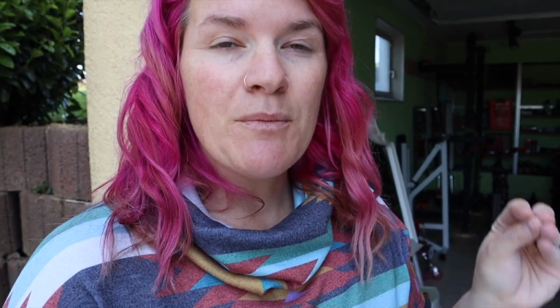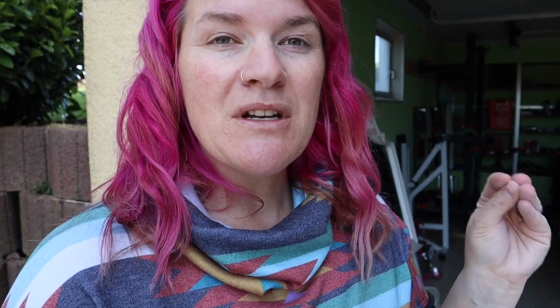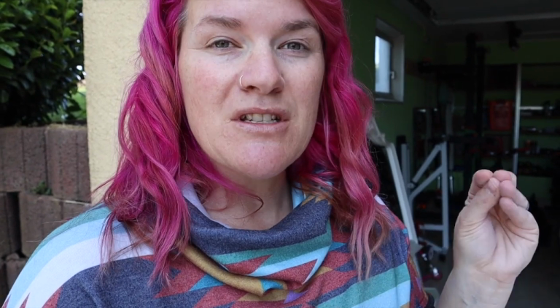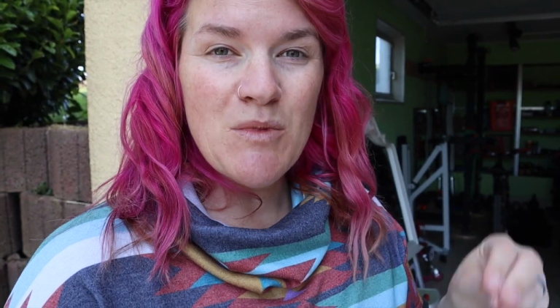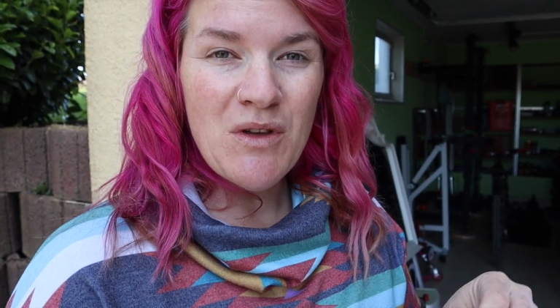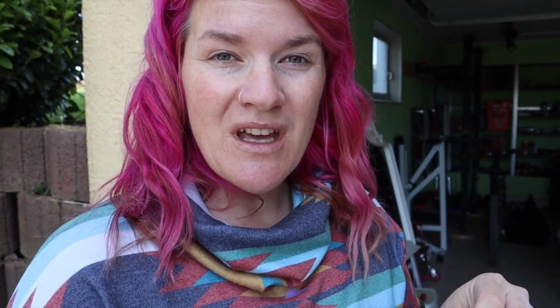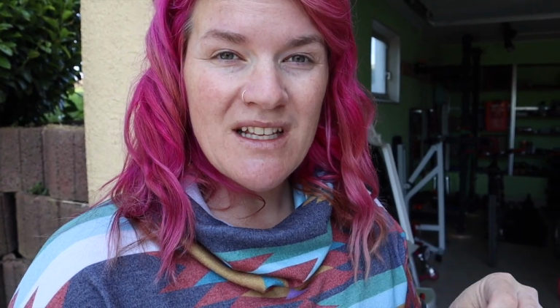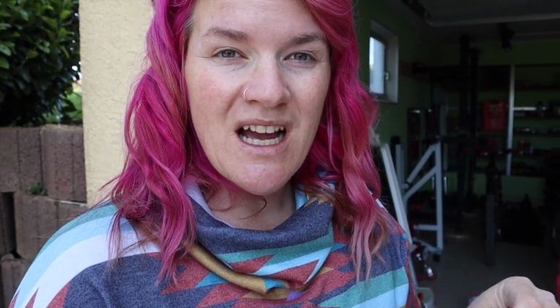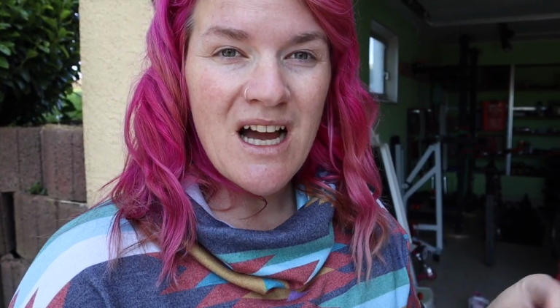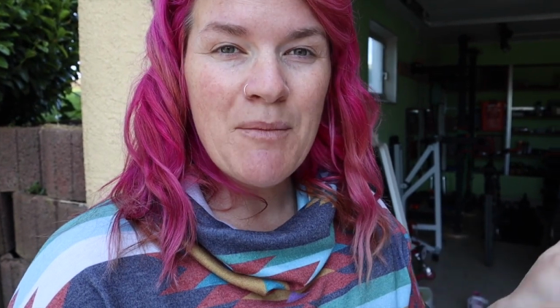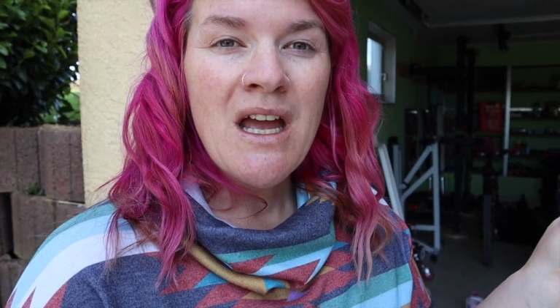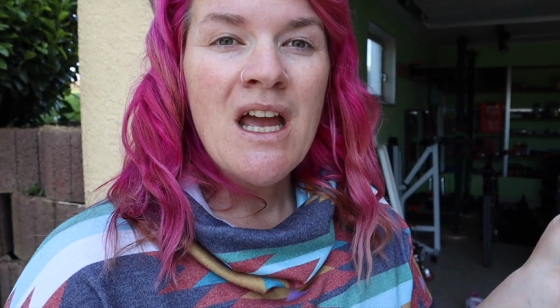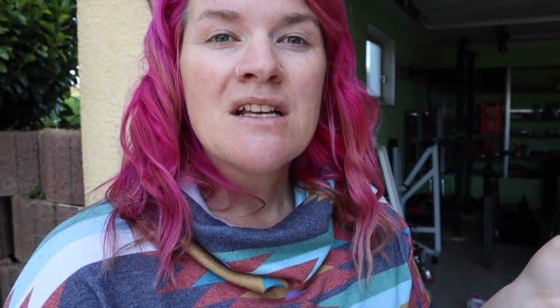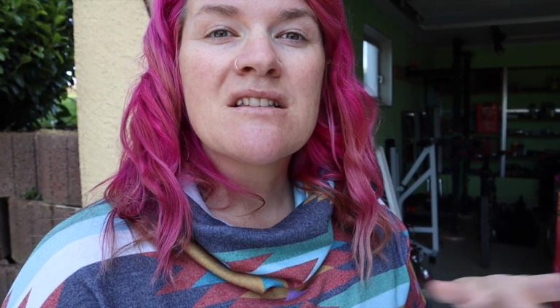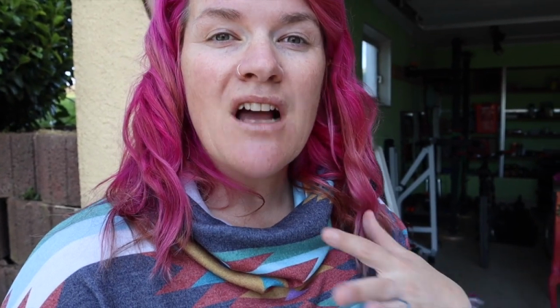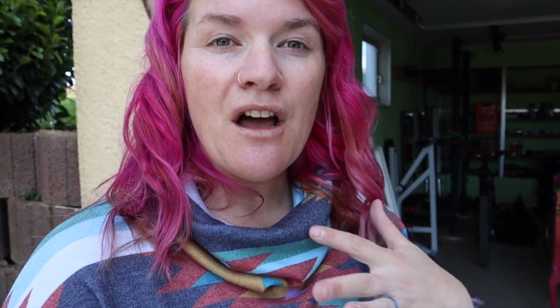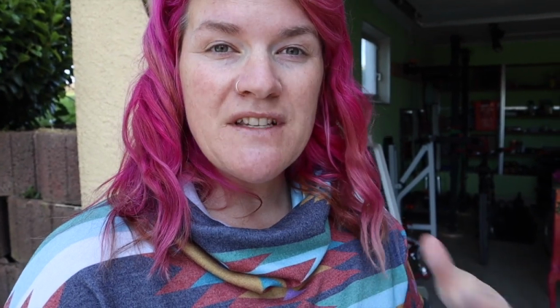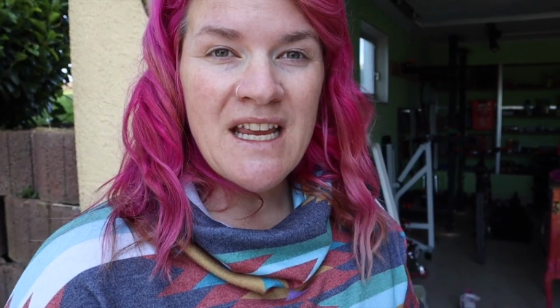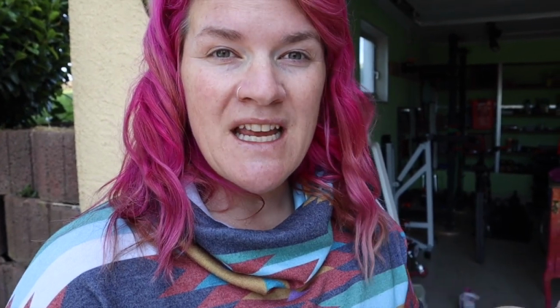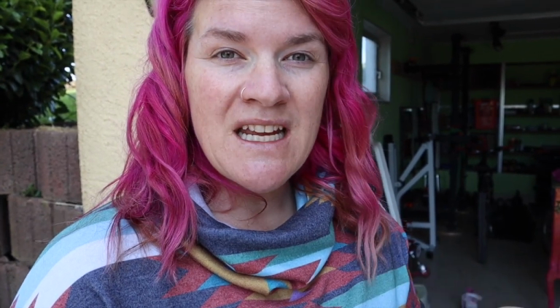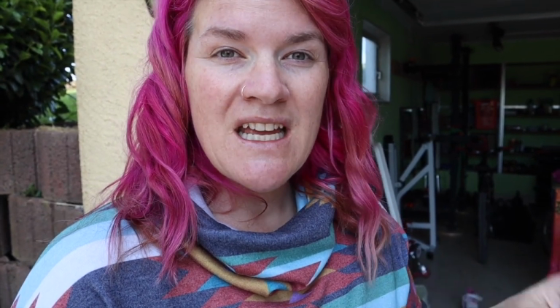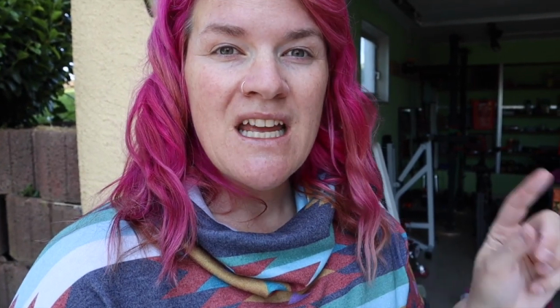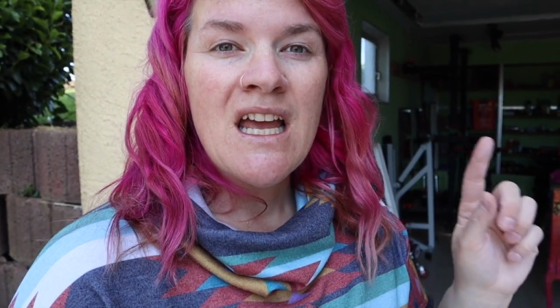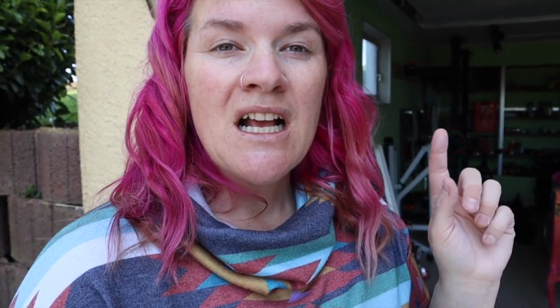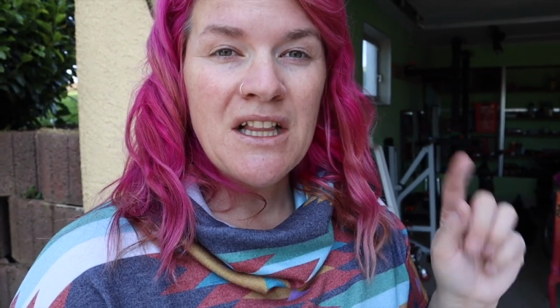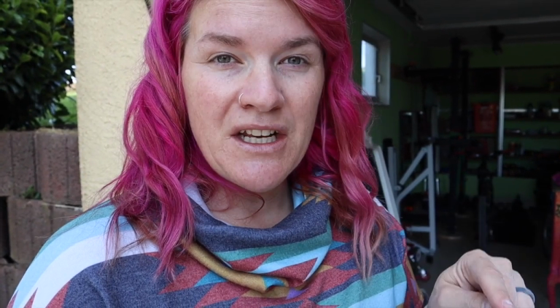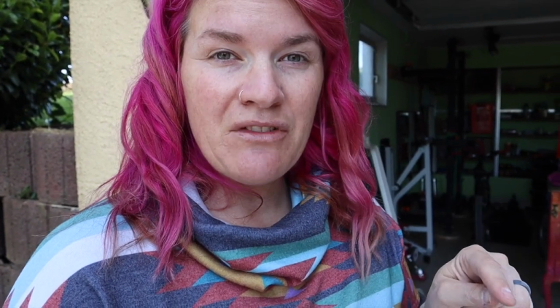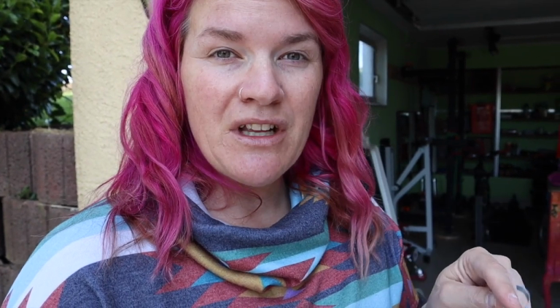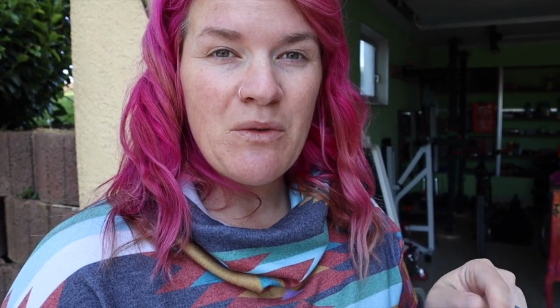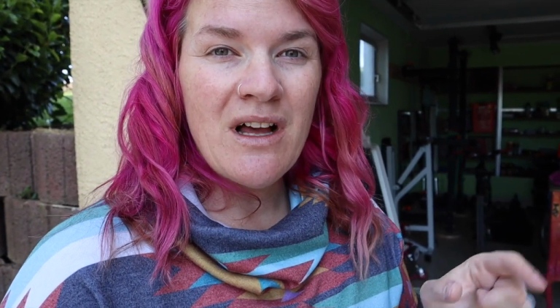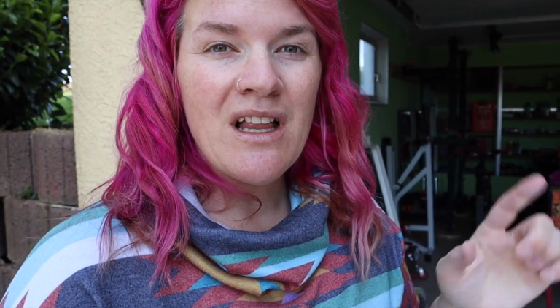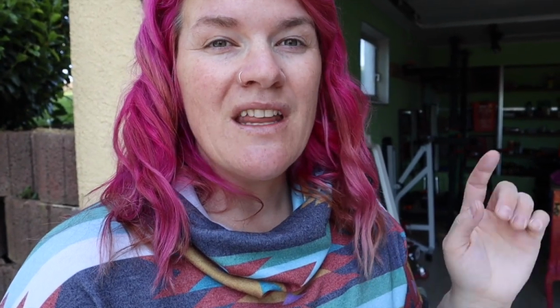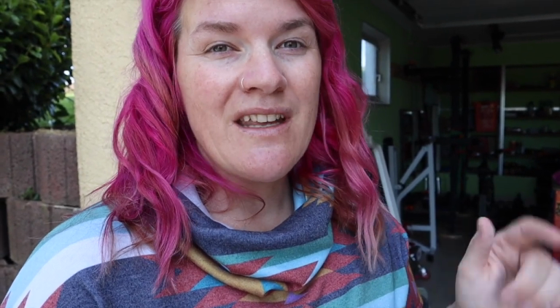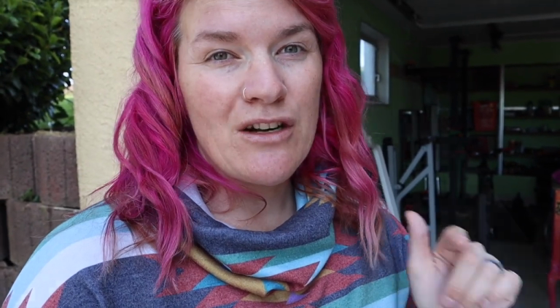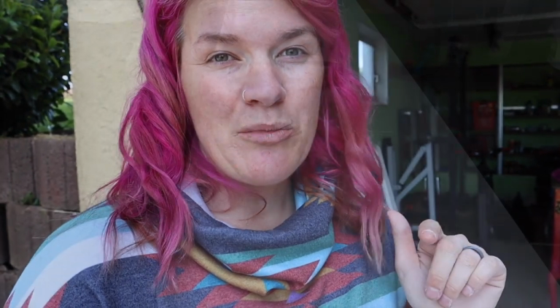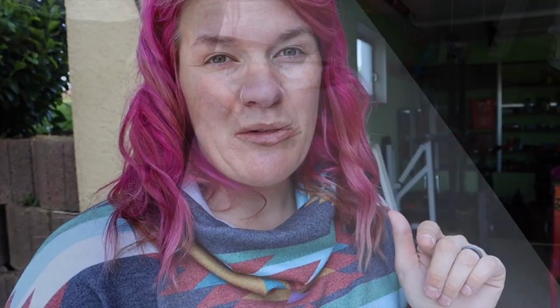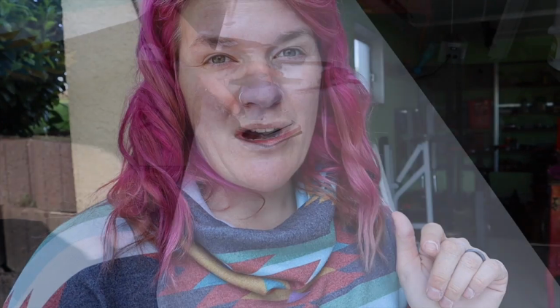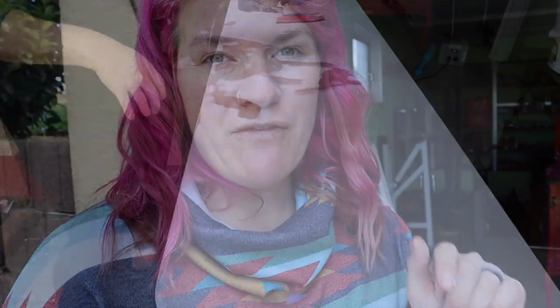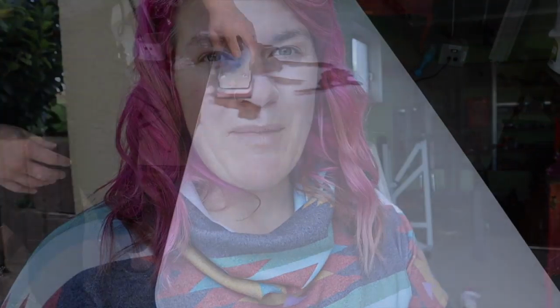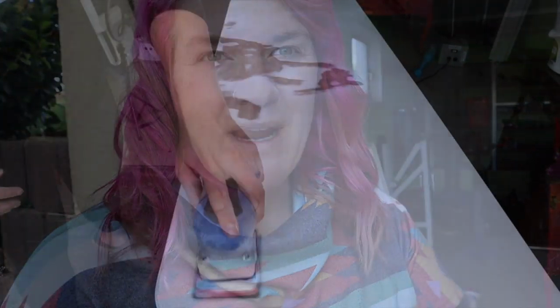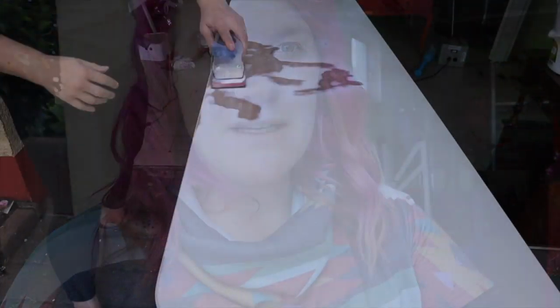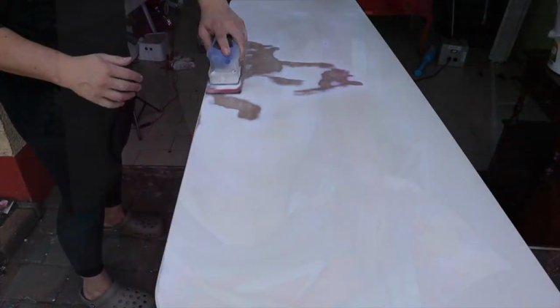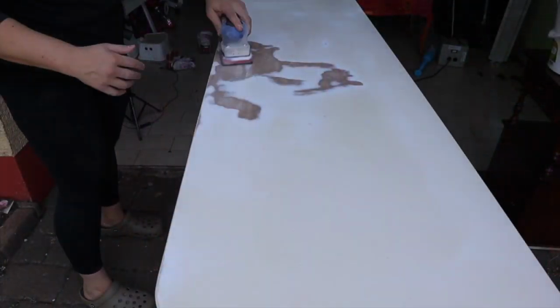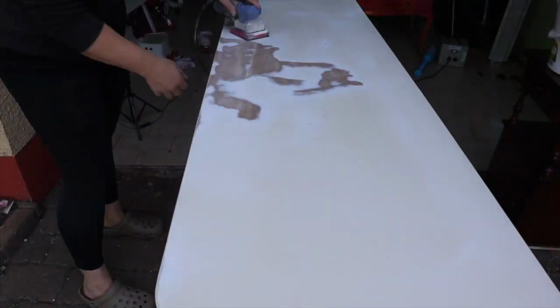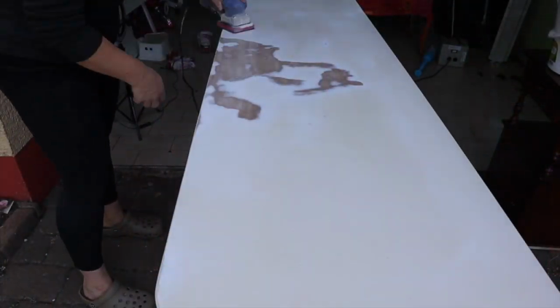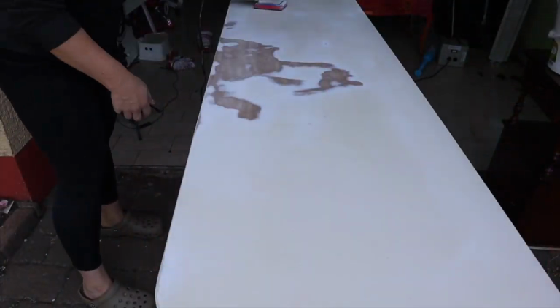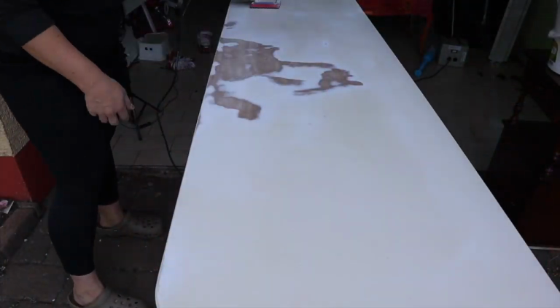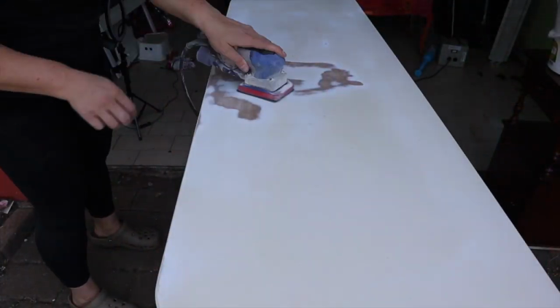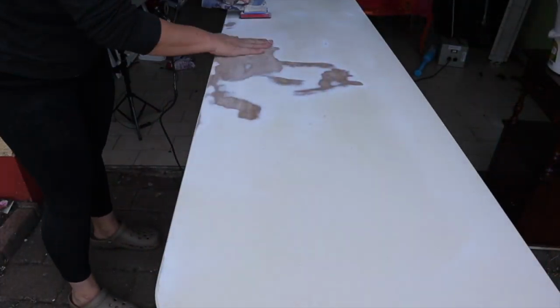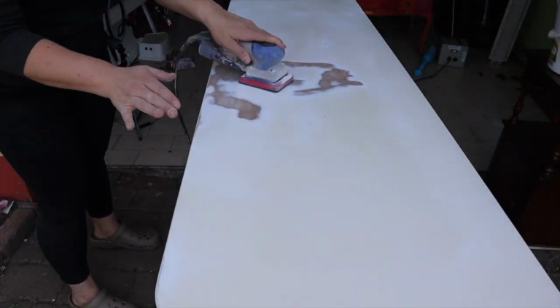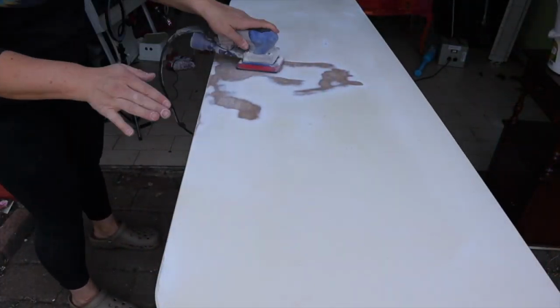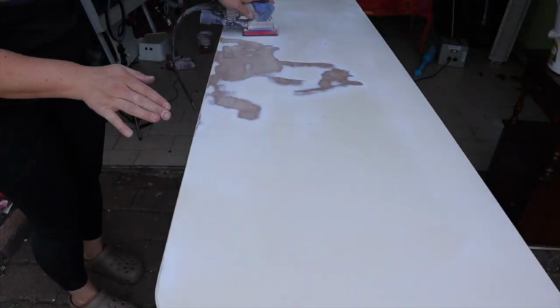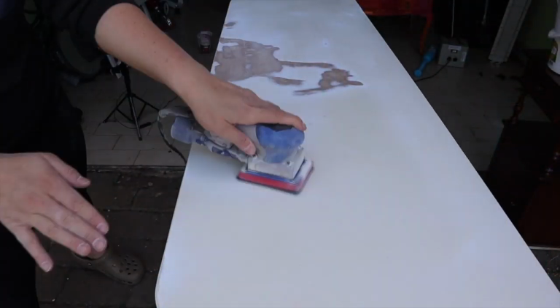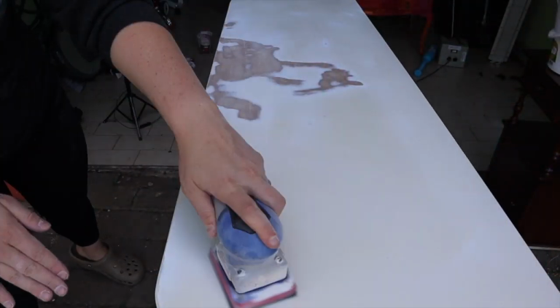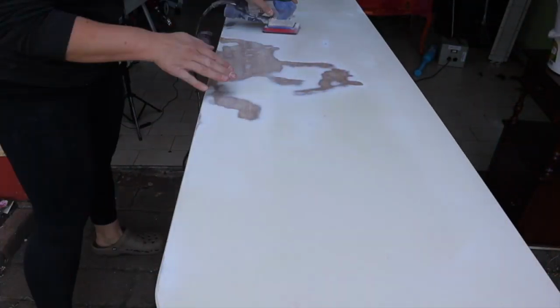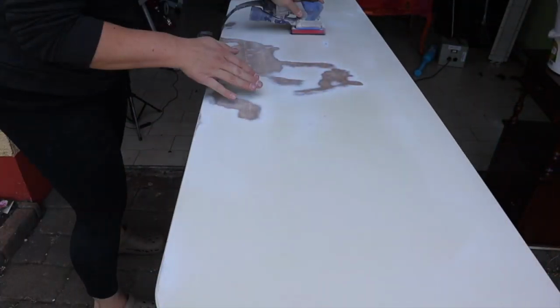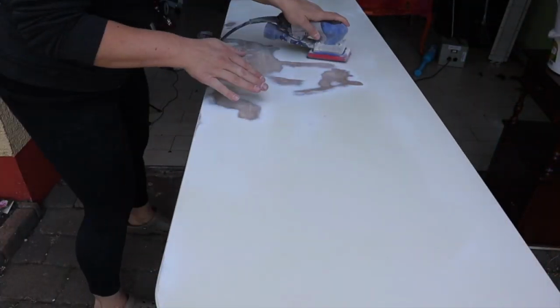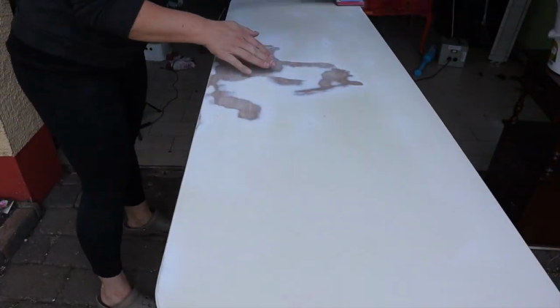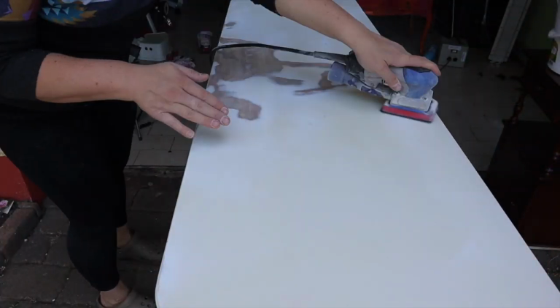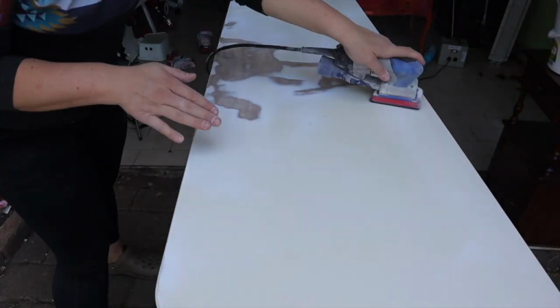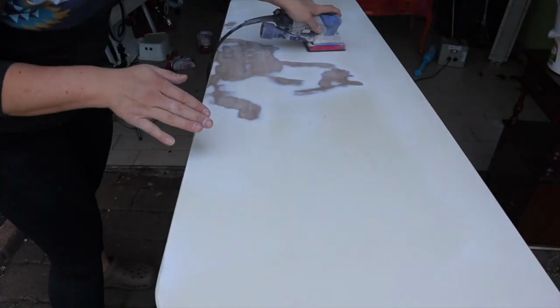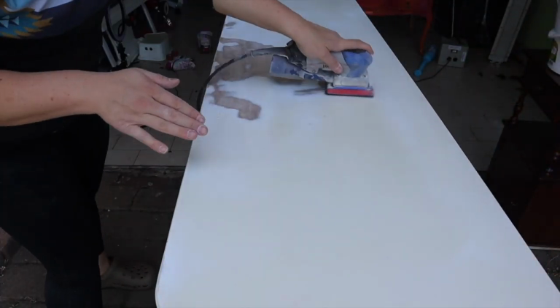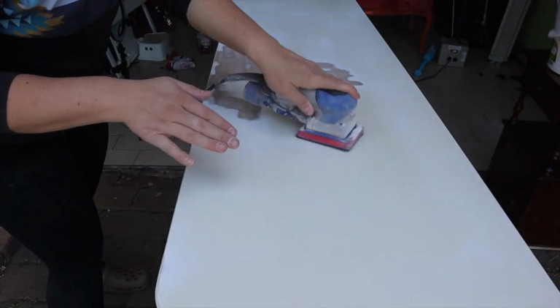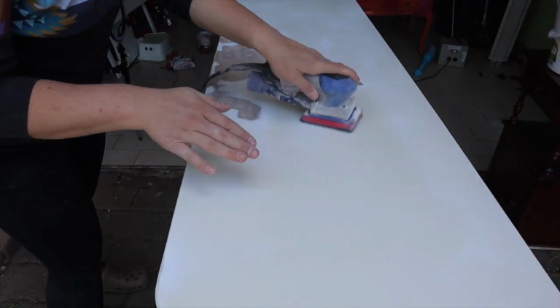So I'm going to smooth out the top, scuff sand it, clean it really well, and then it'll be ready for paint.